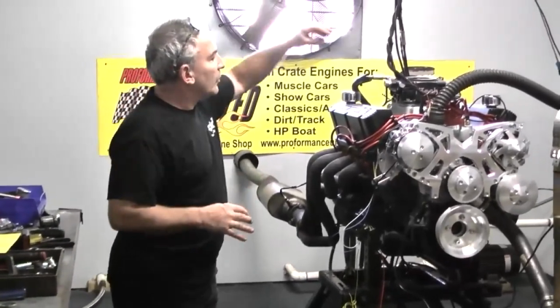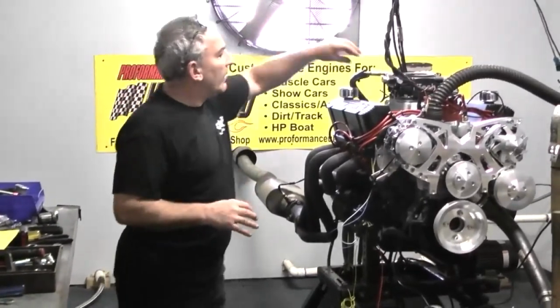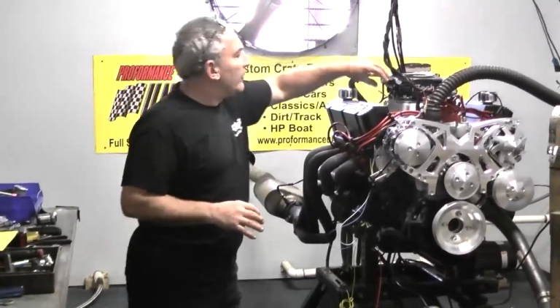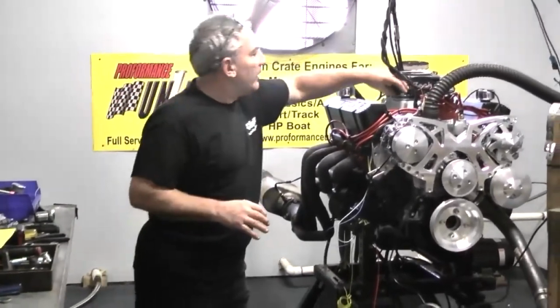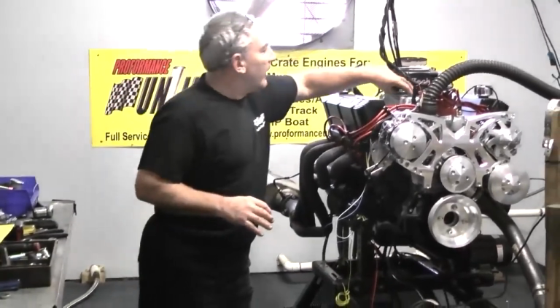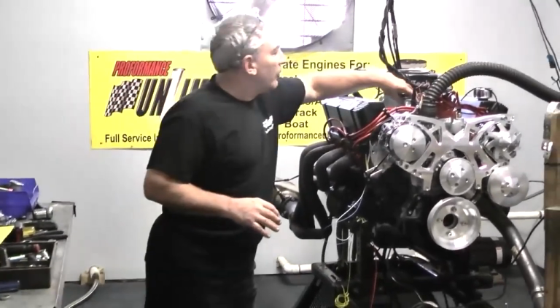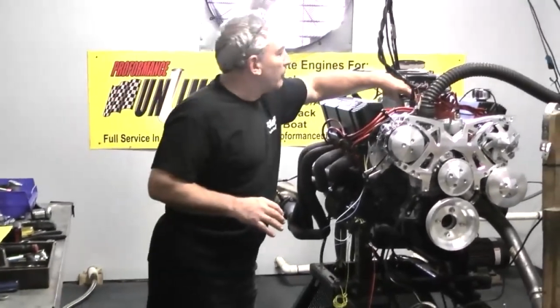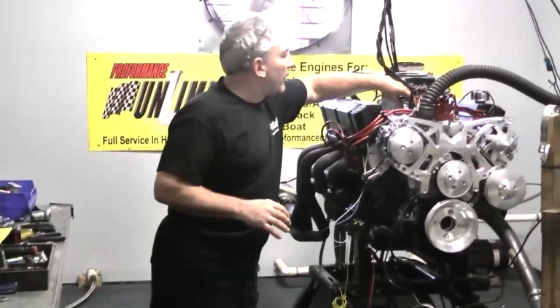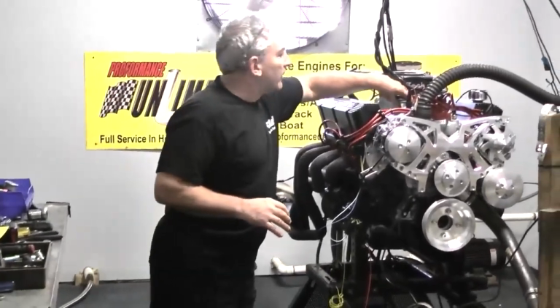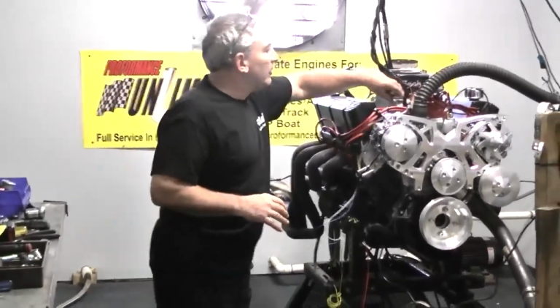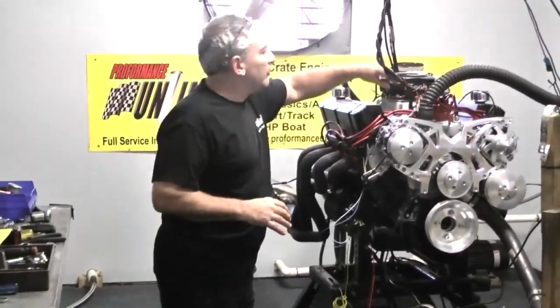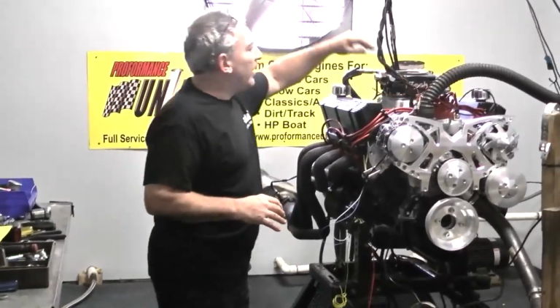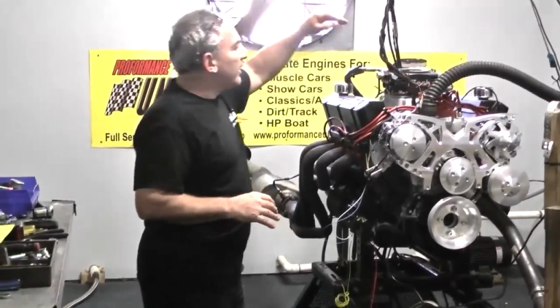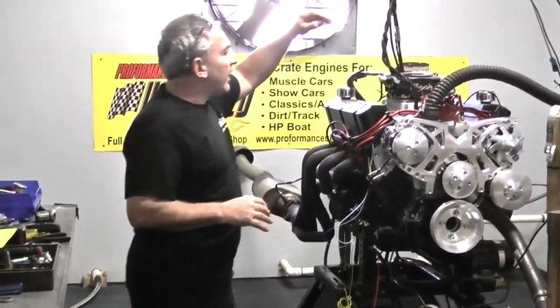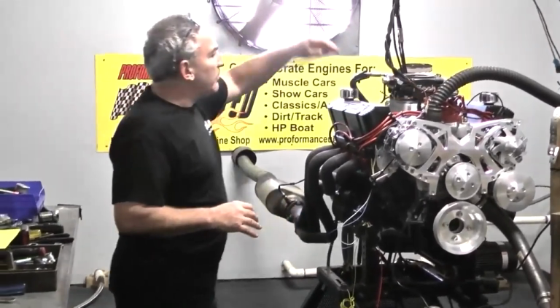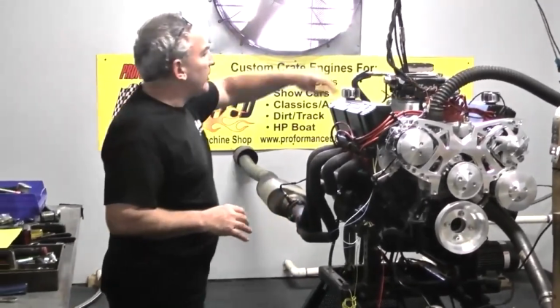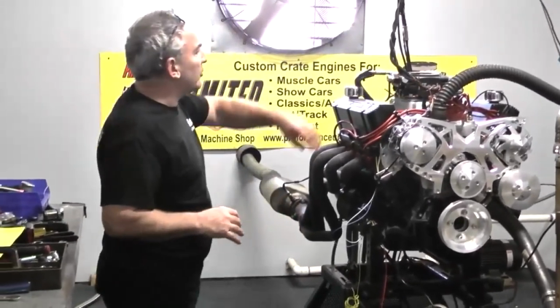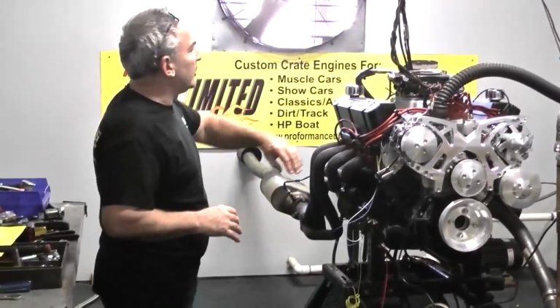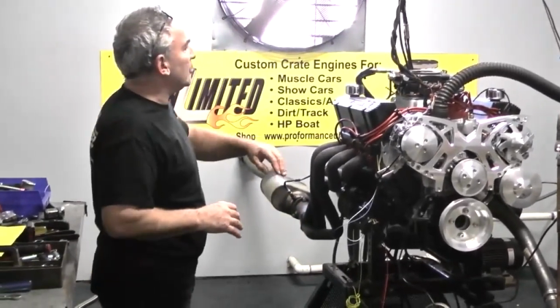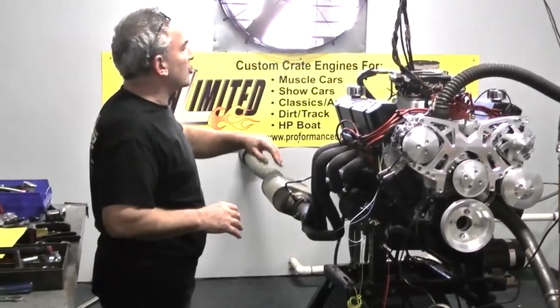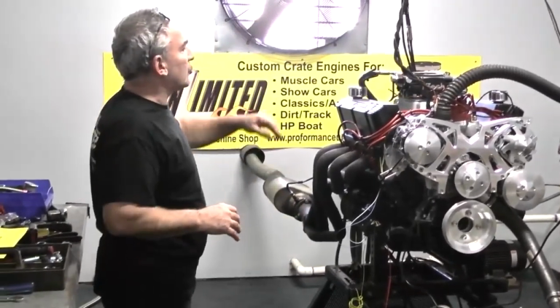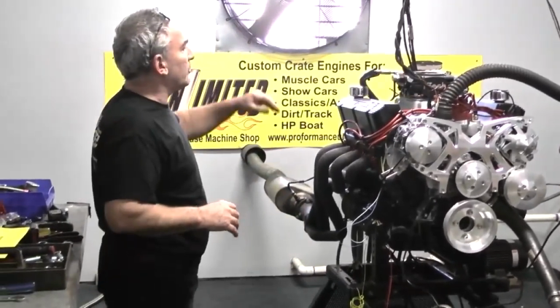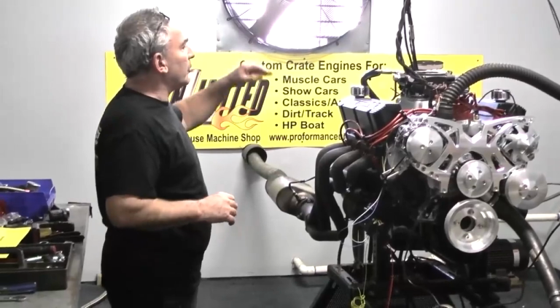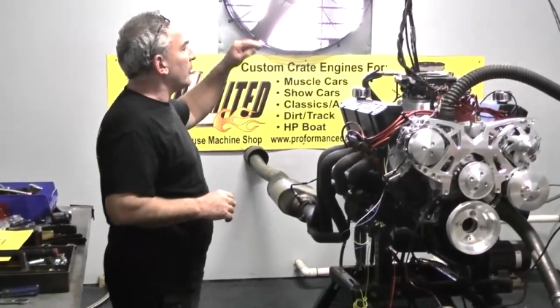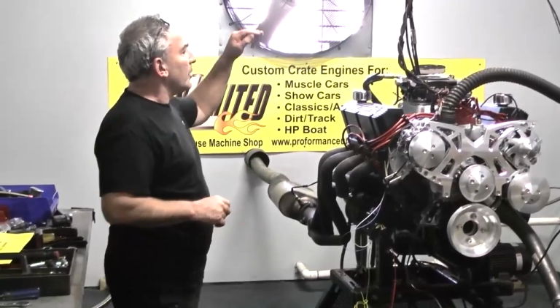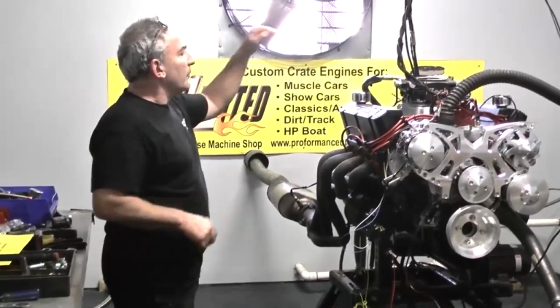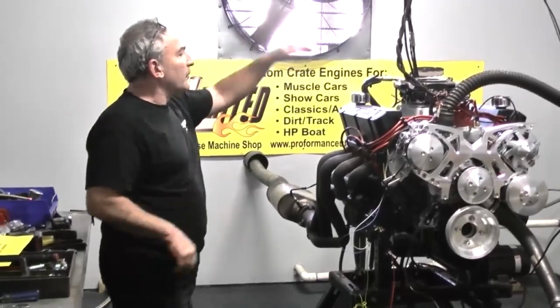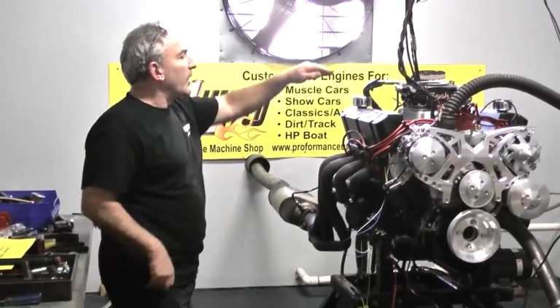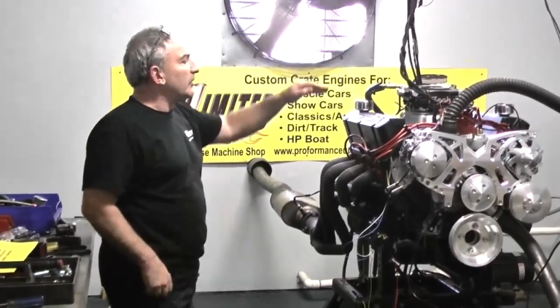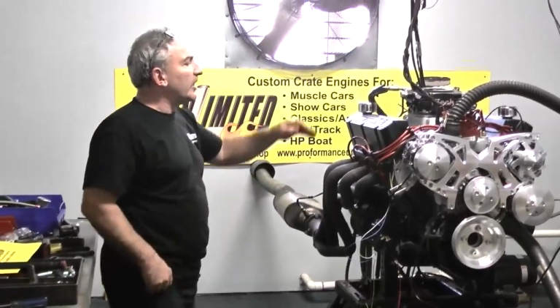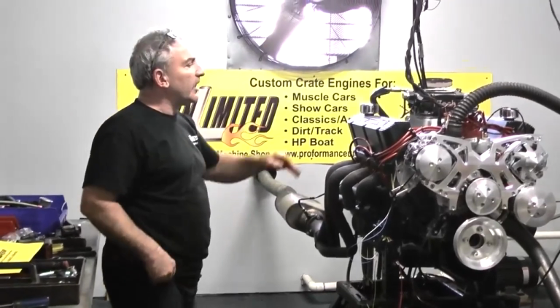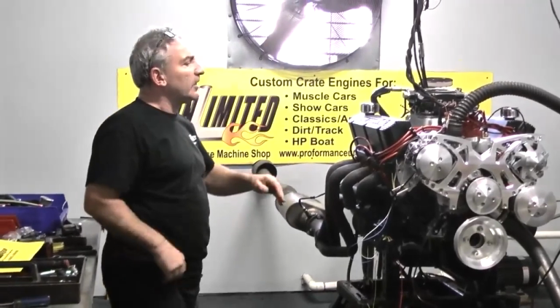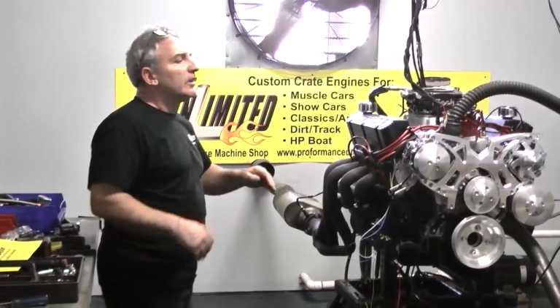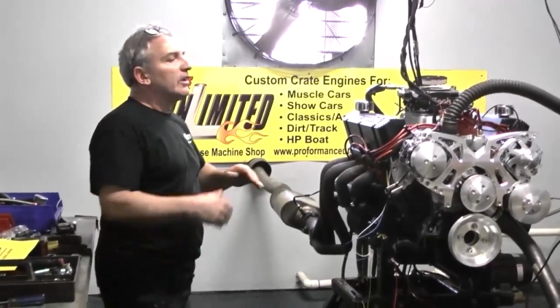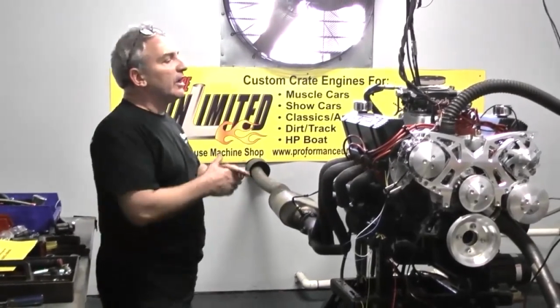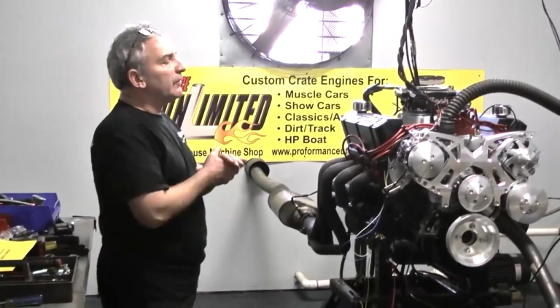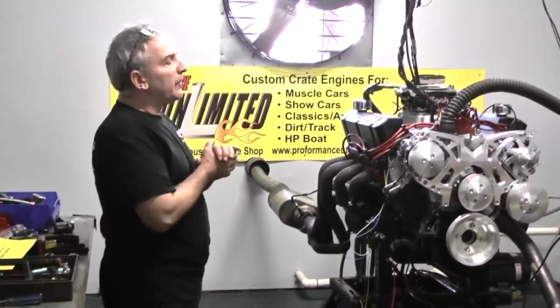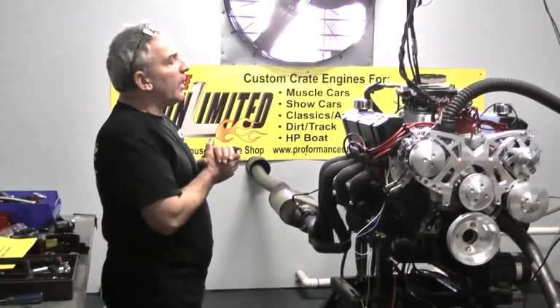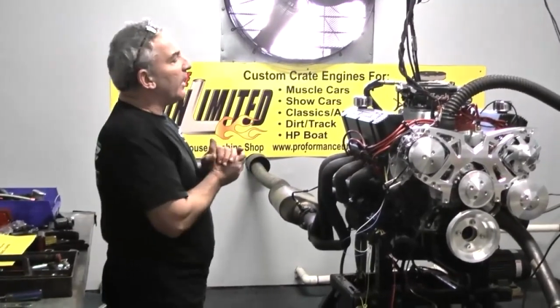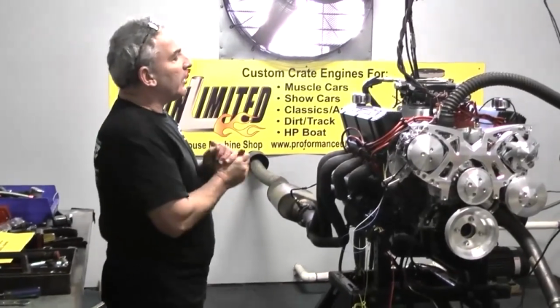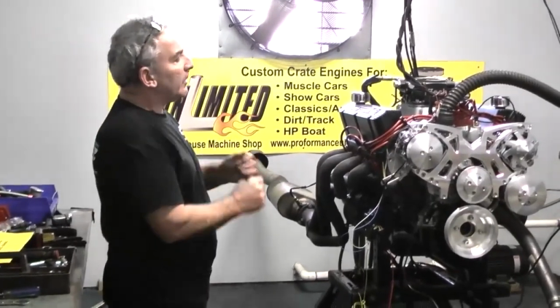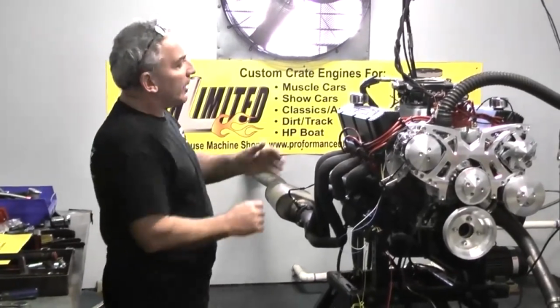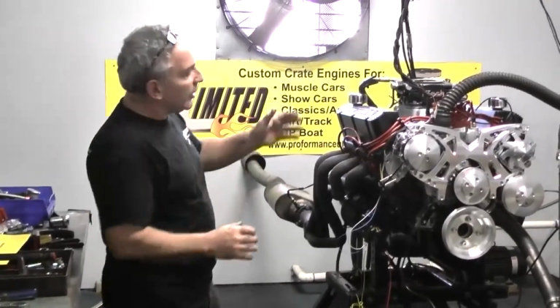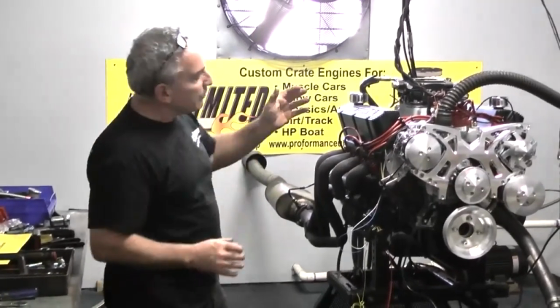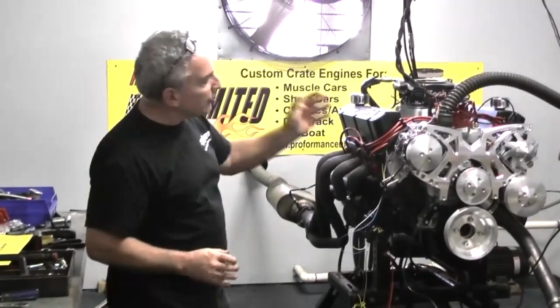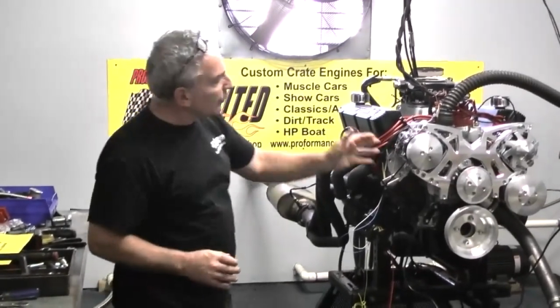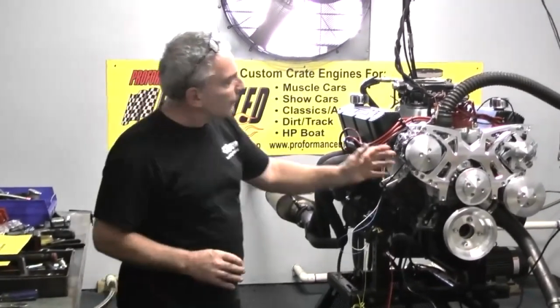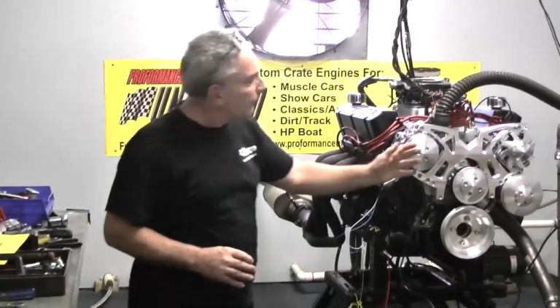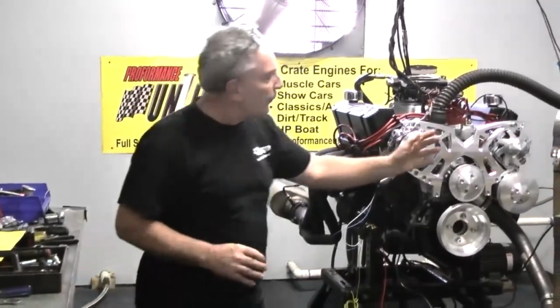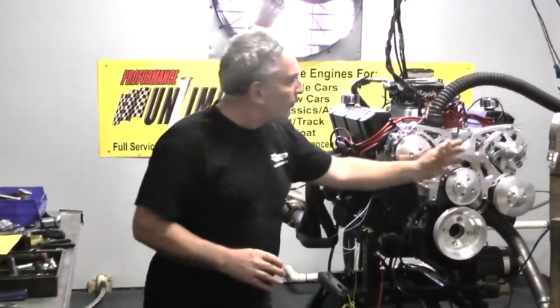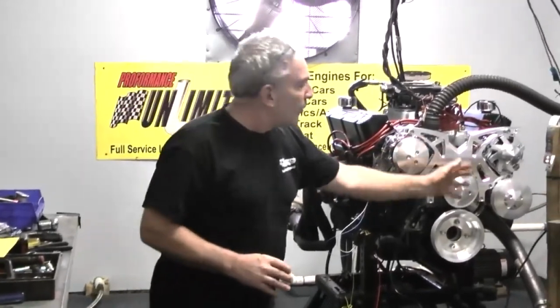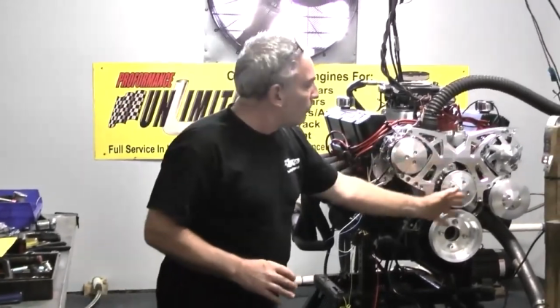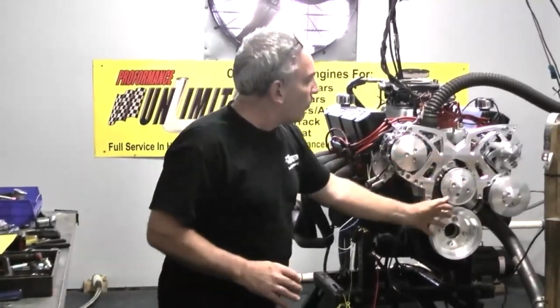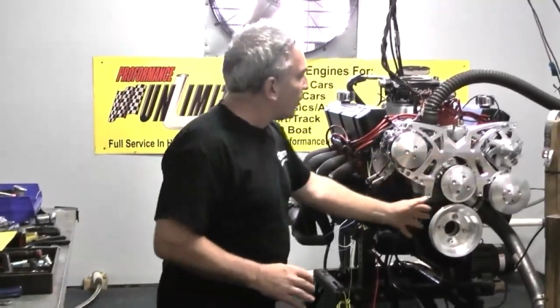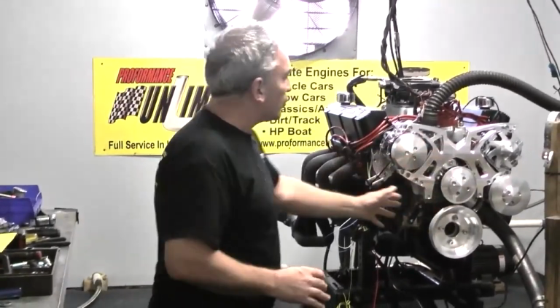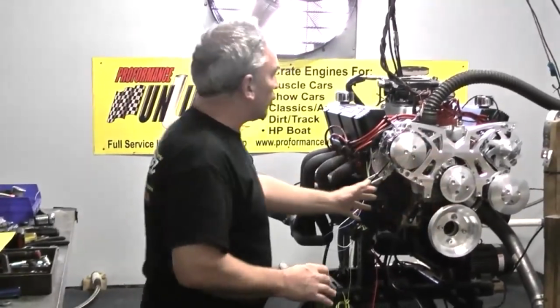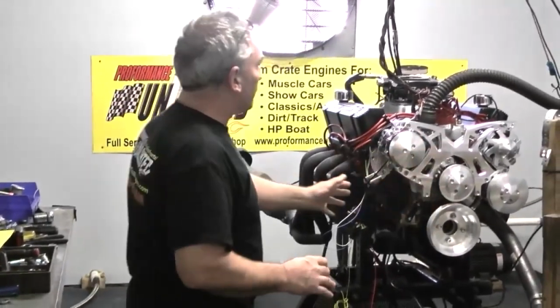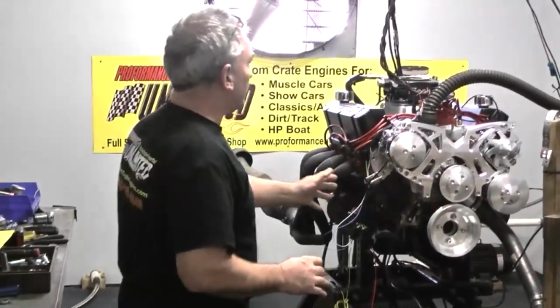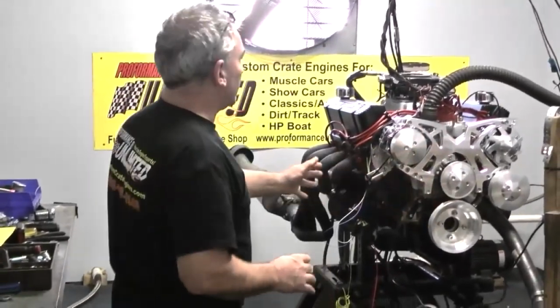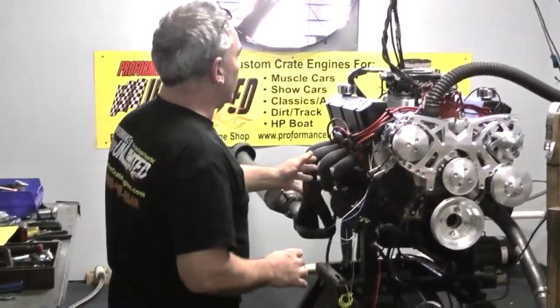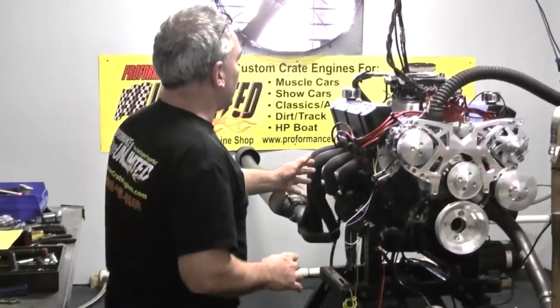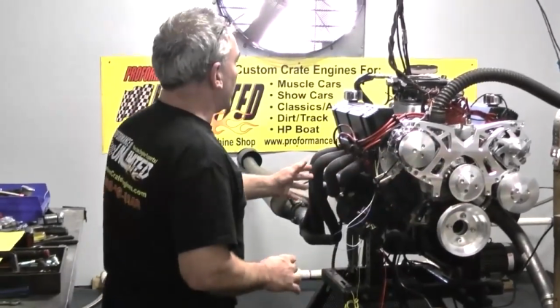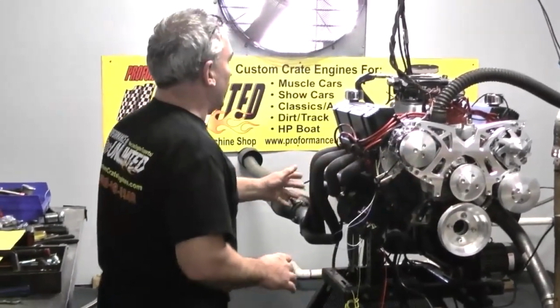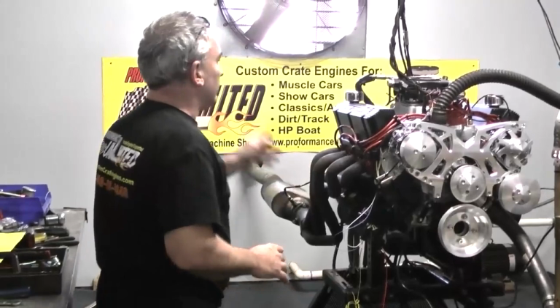We have an Edelbrock intake, MSD distributor, Phytek EFI, and a beautiful full bolt-on March serpentine kit.